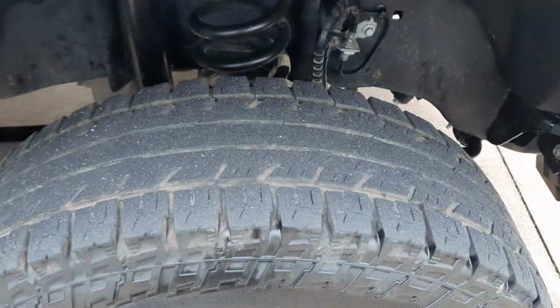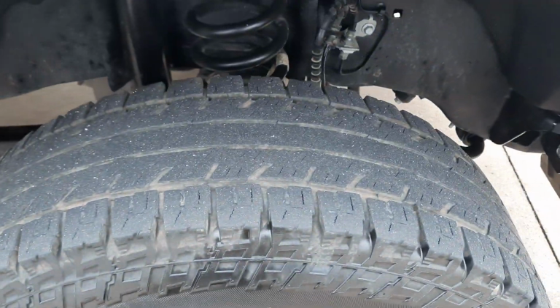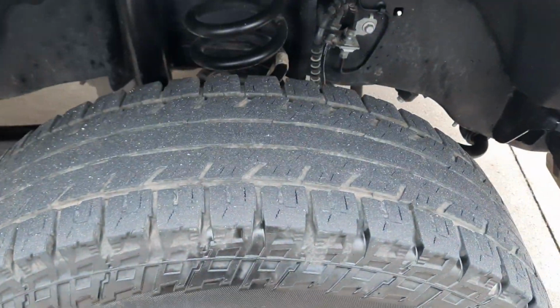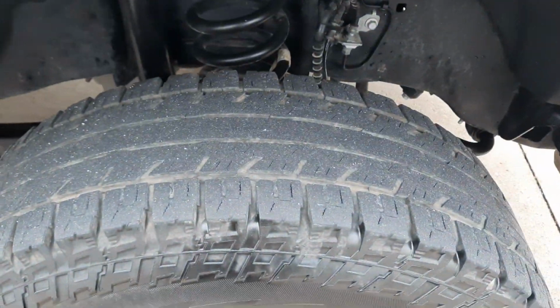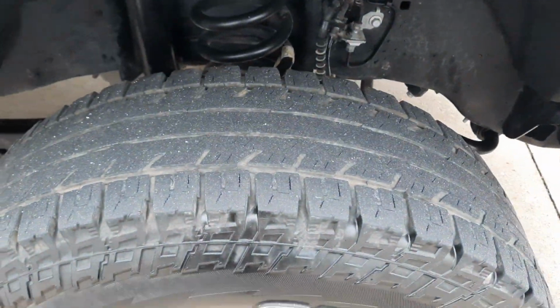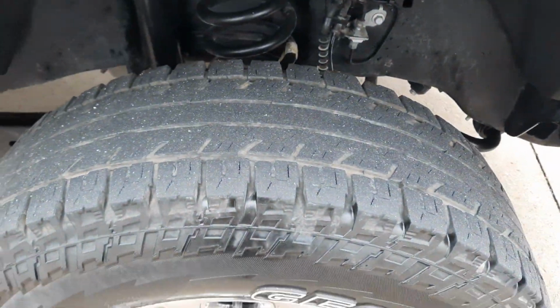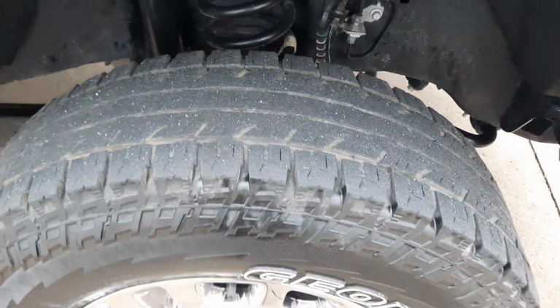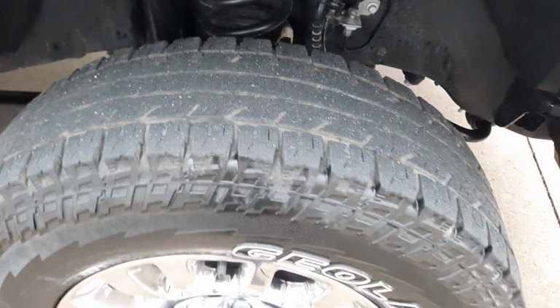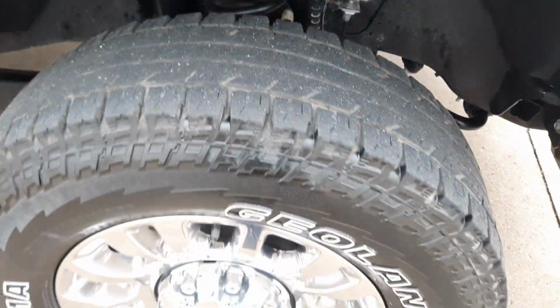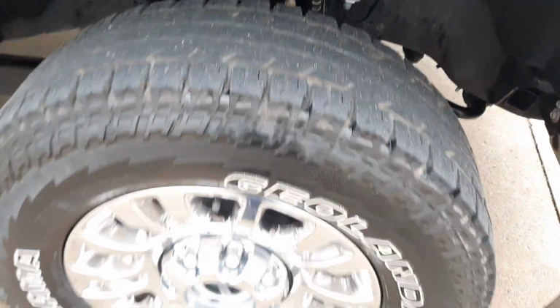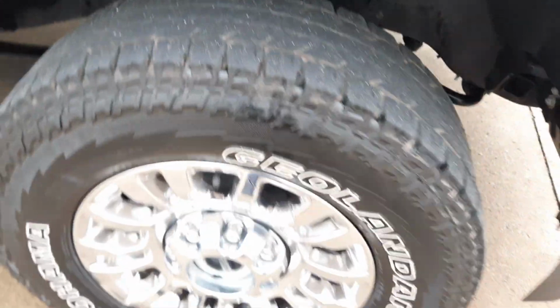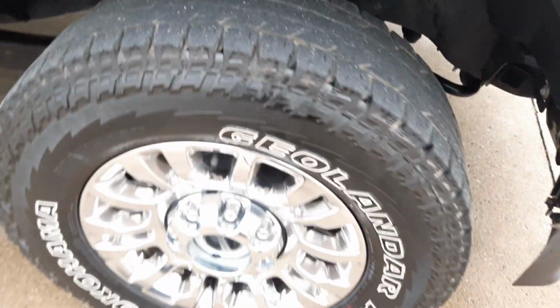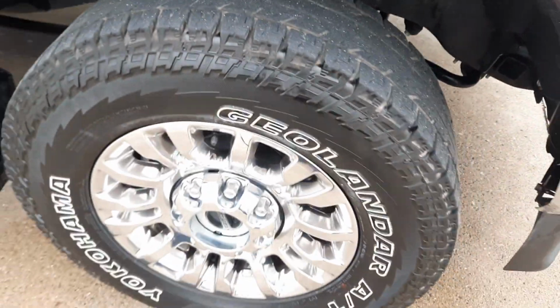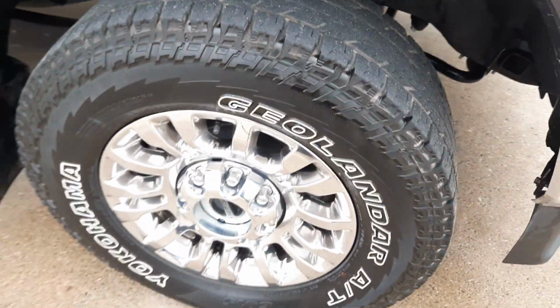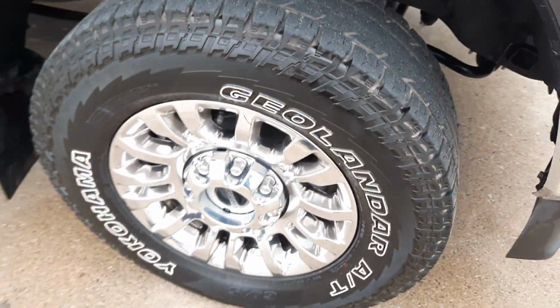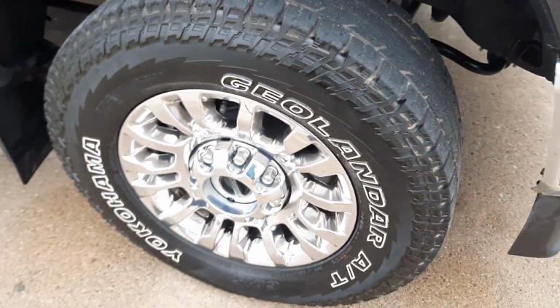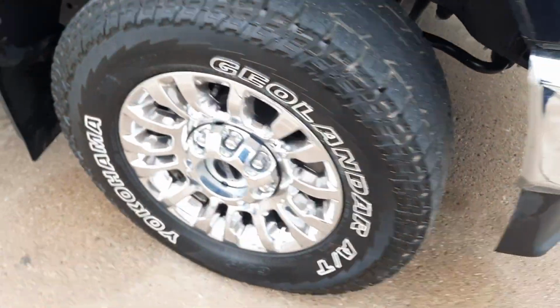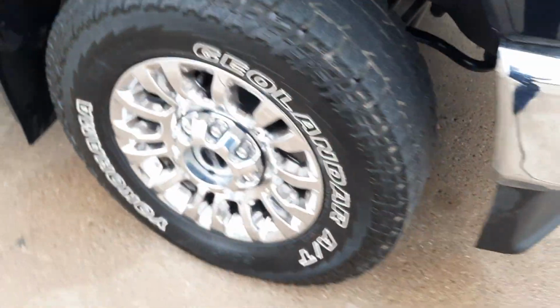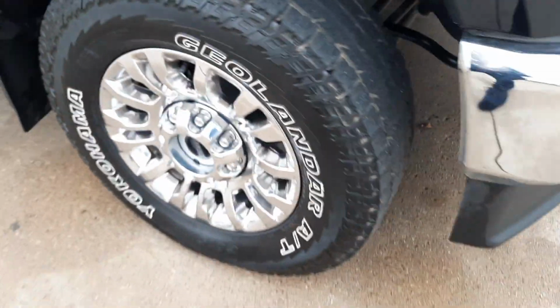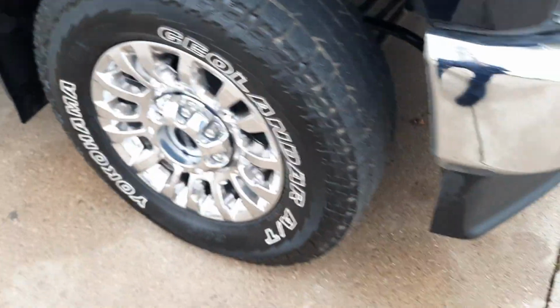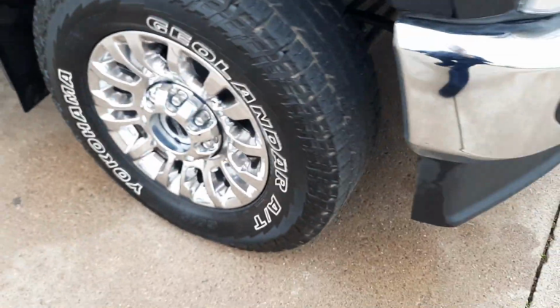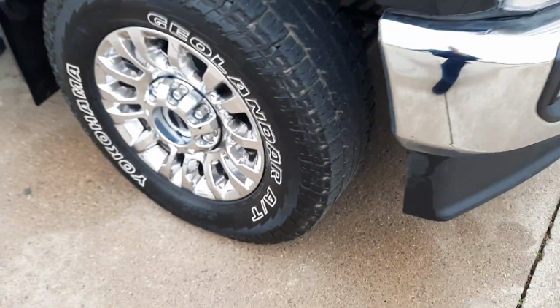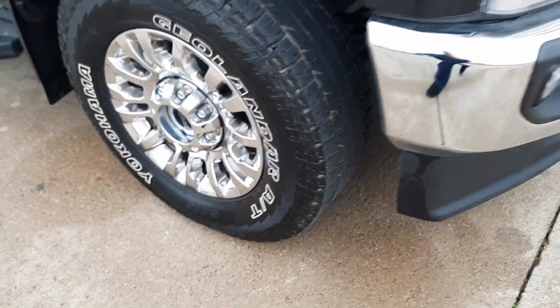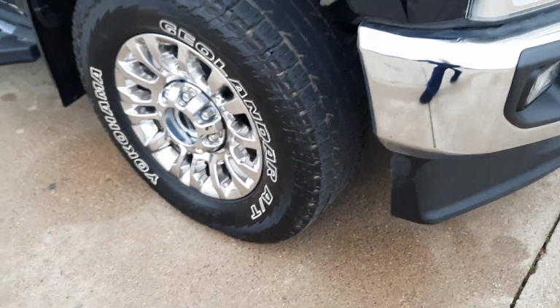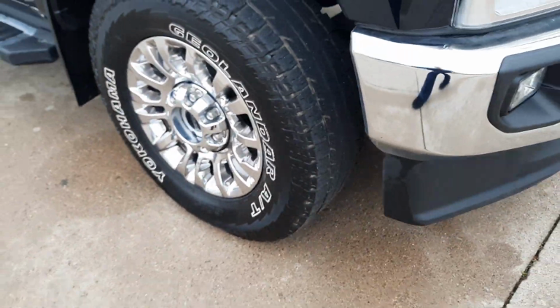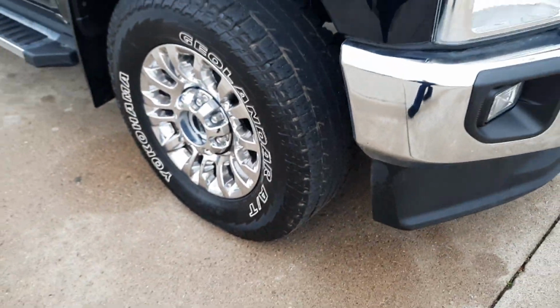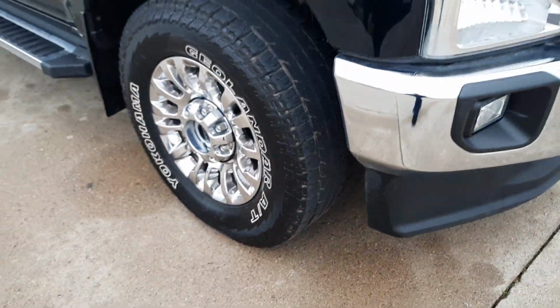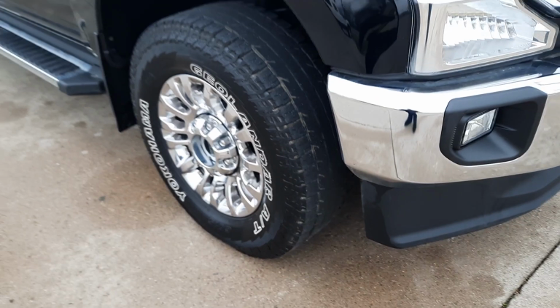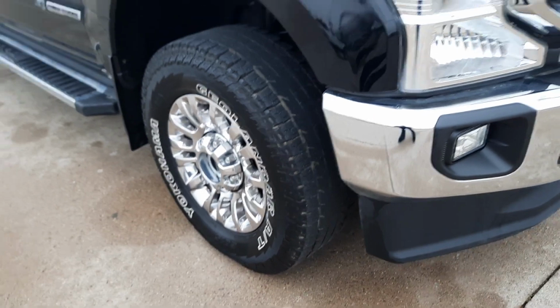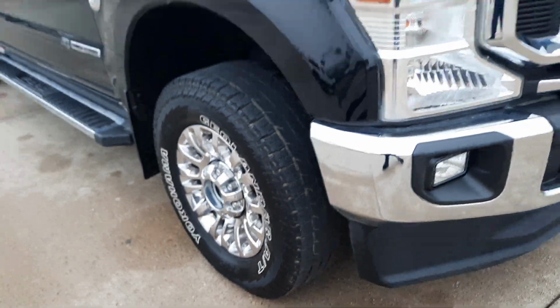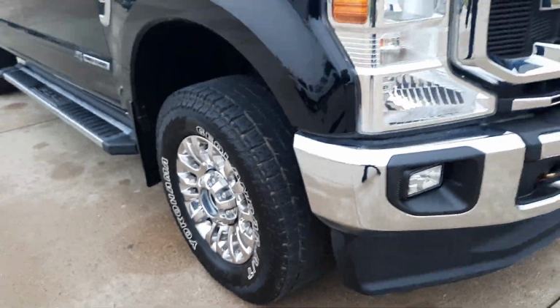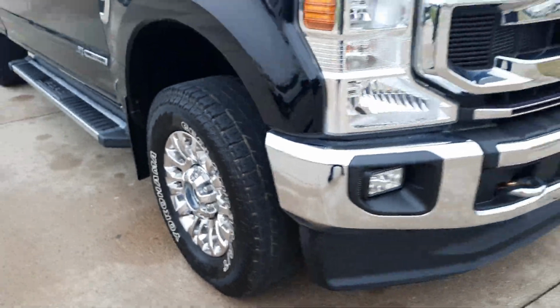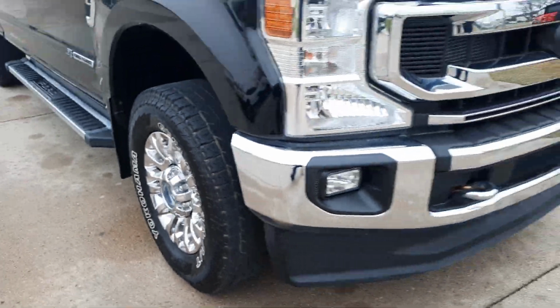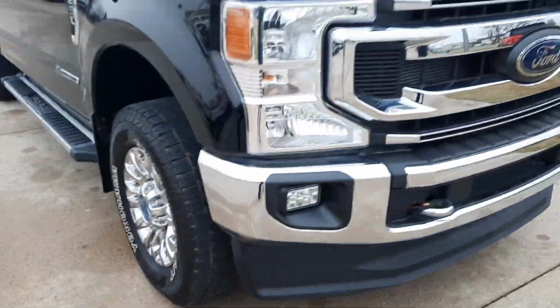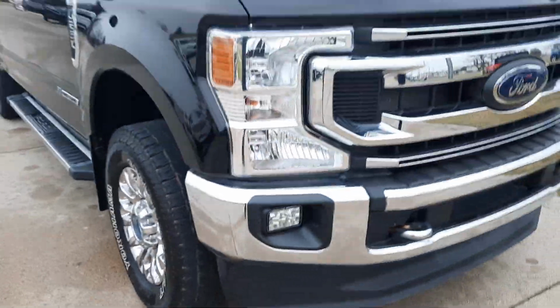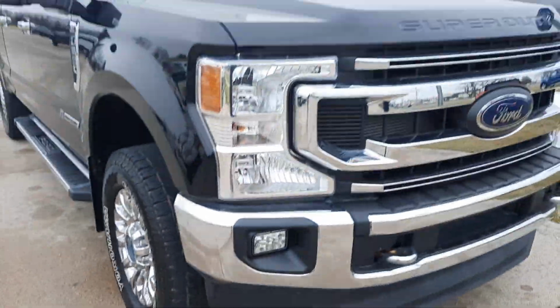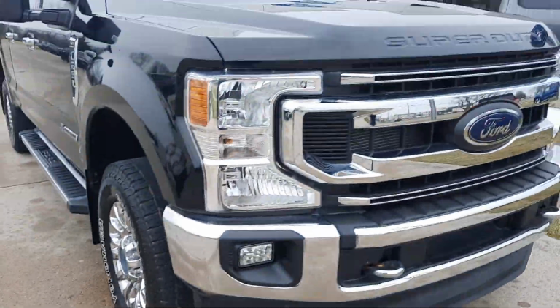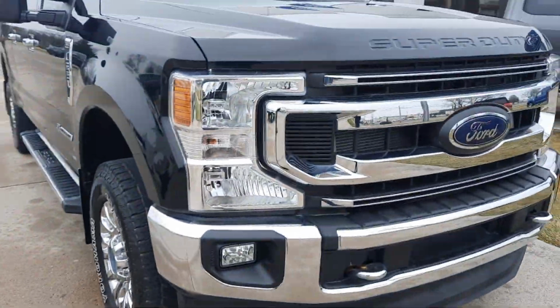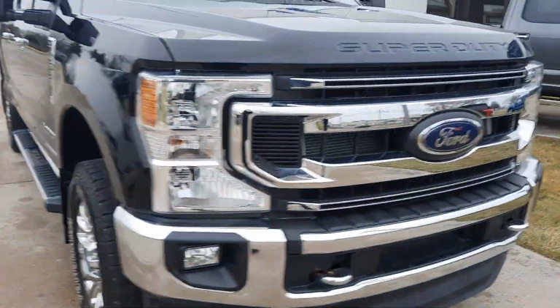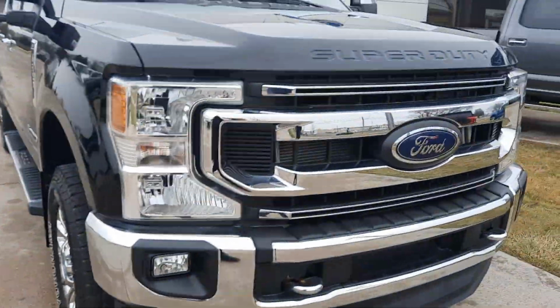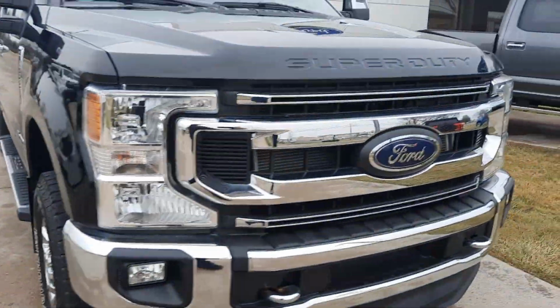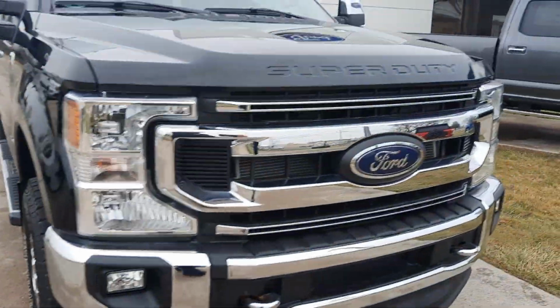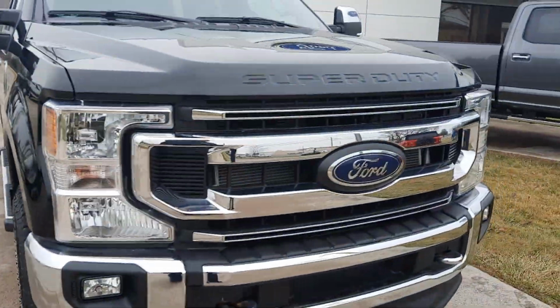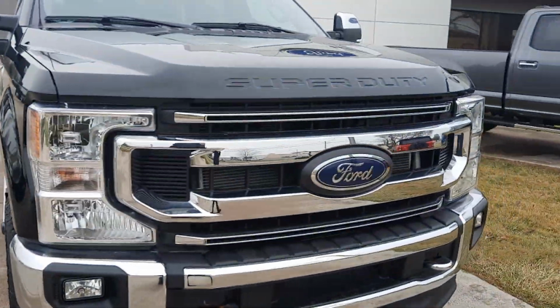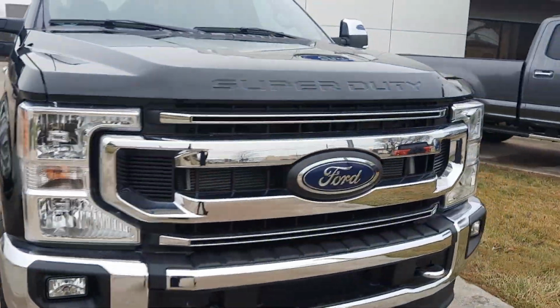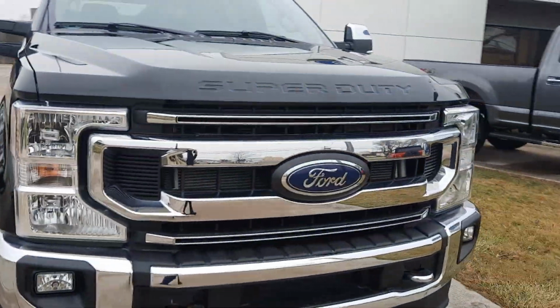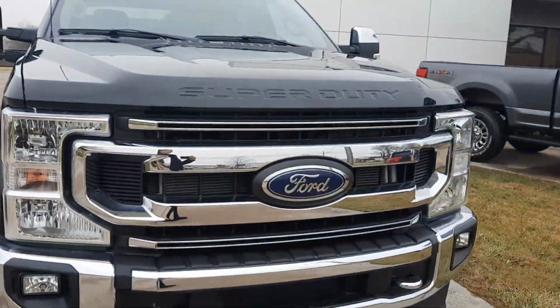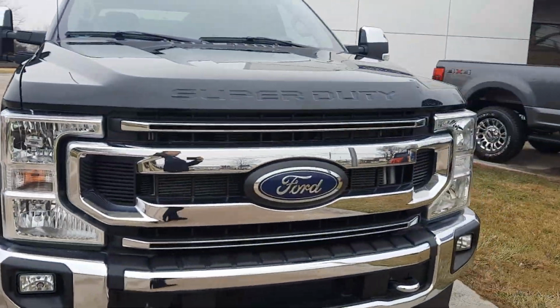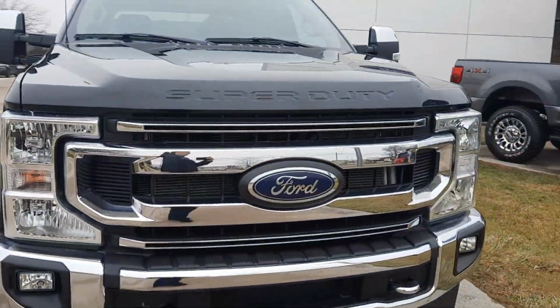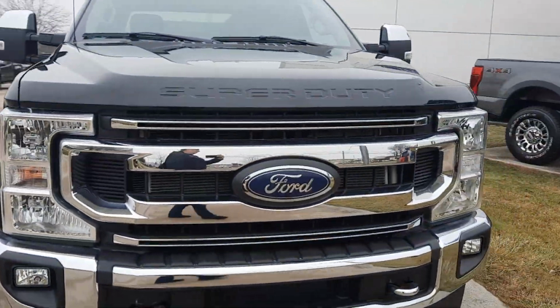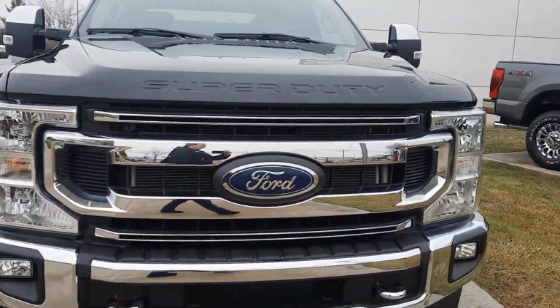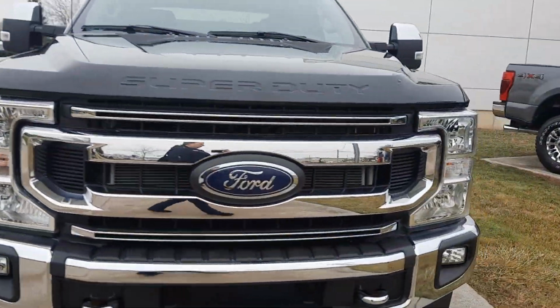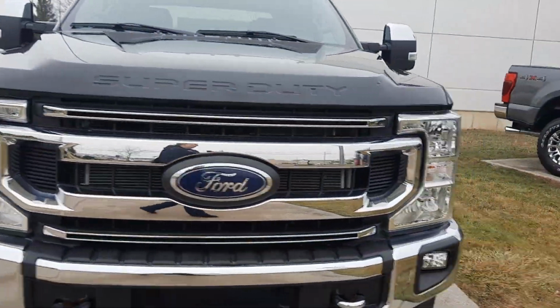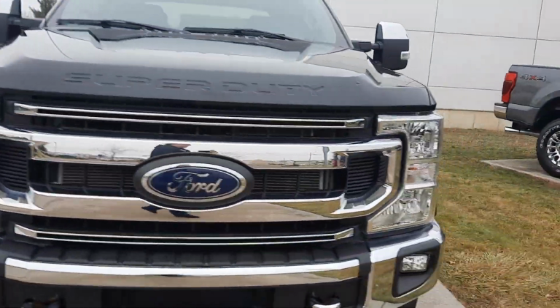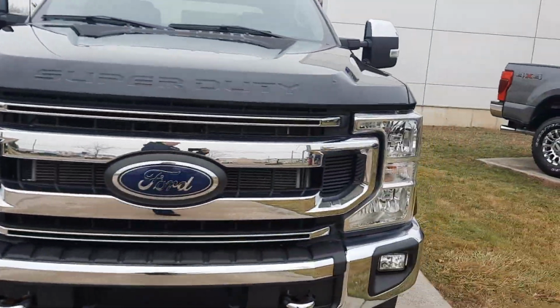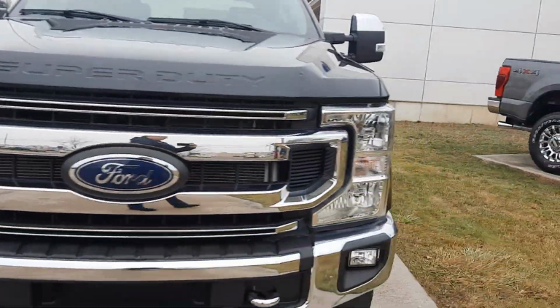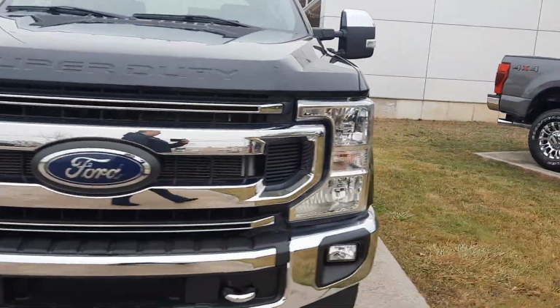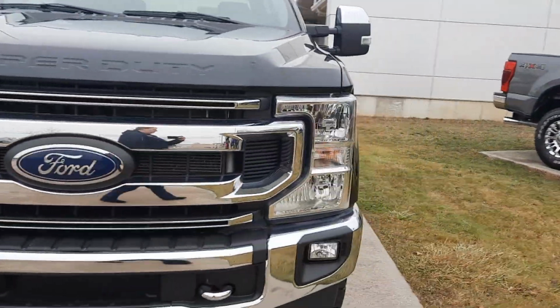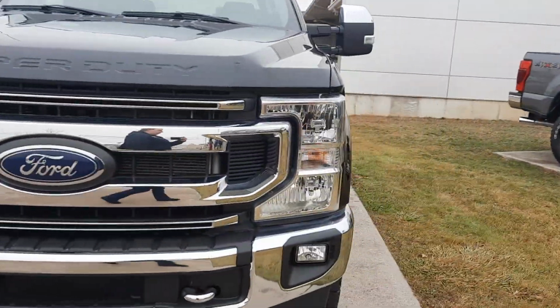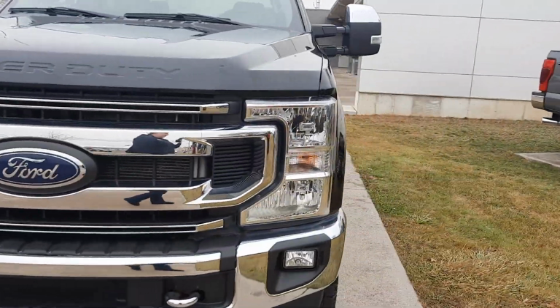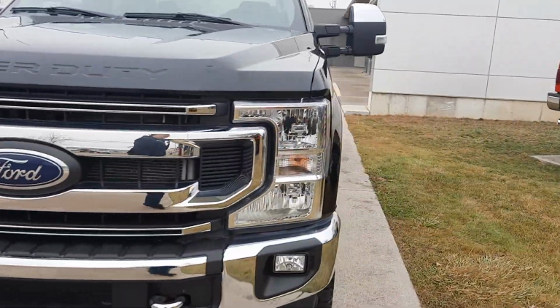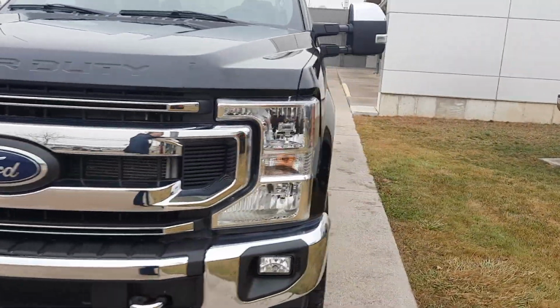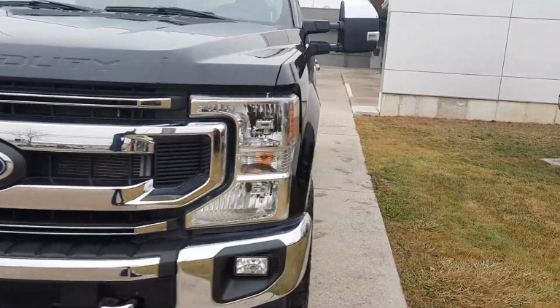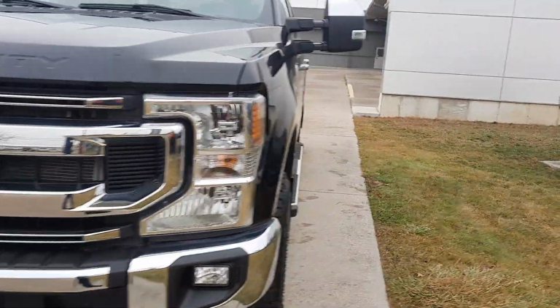We'll go look at one of the tires, and then take a look at the inside.